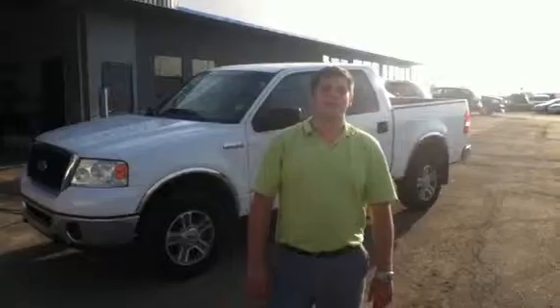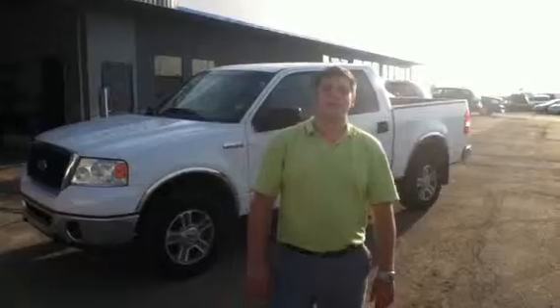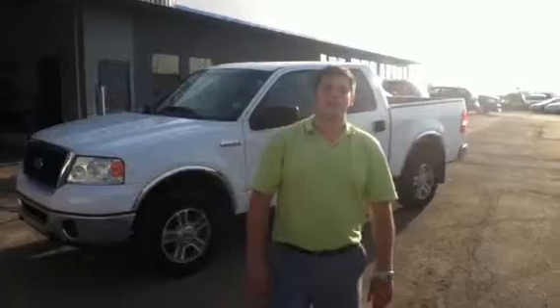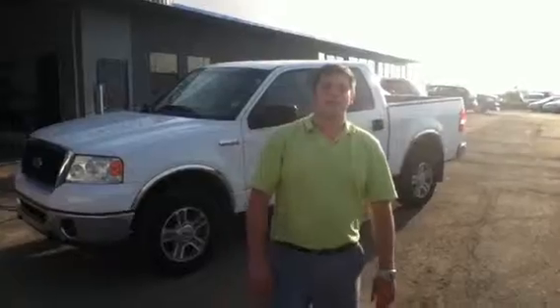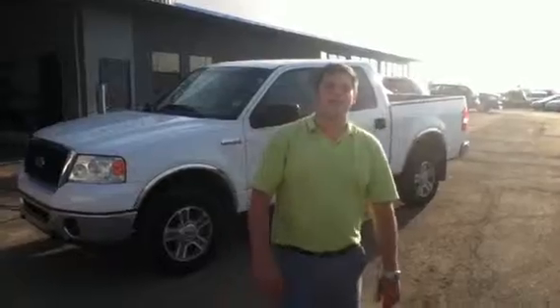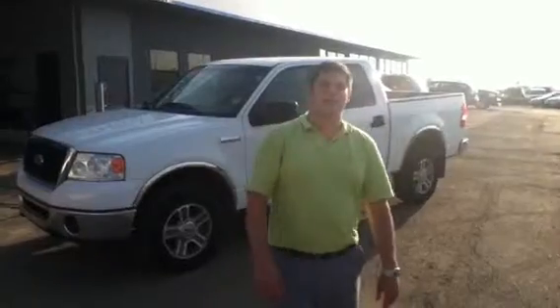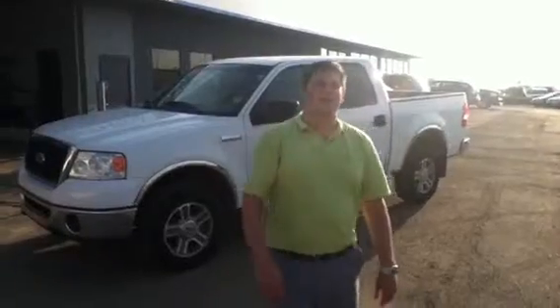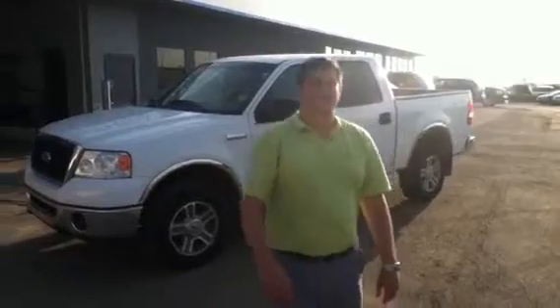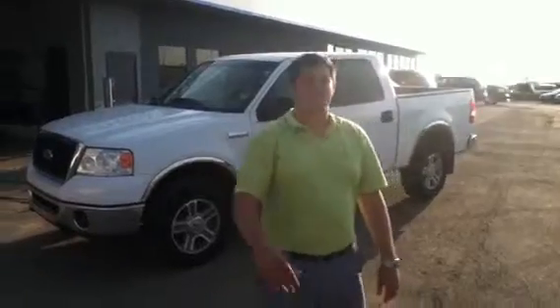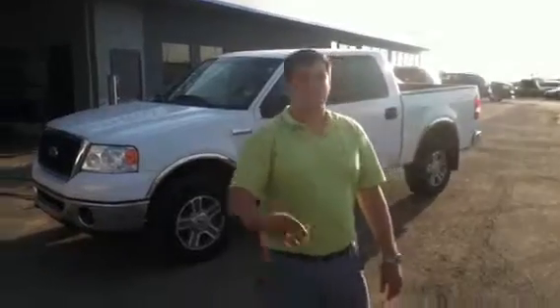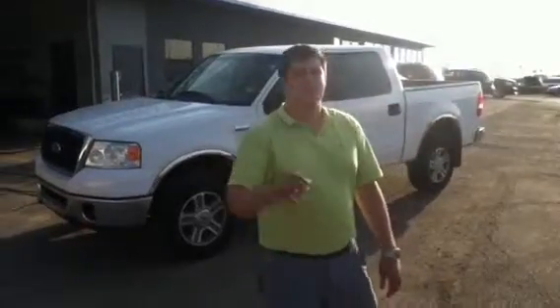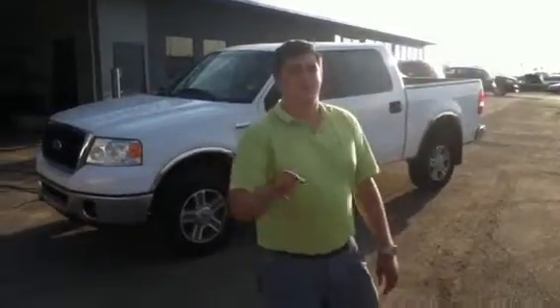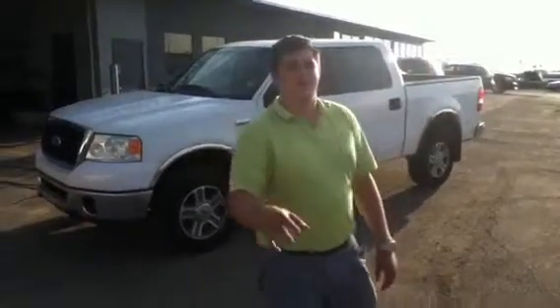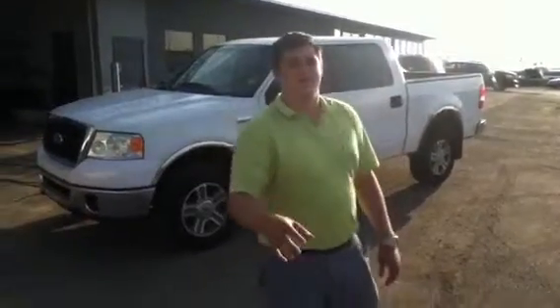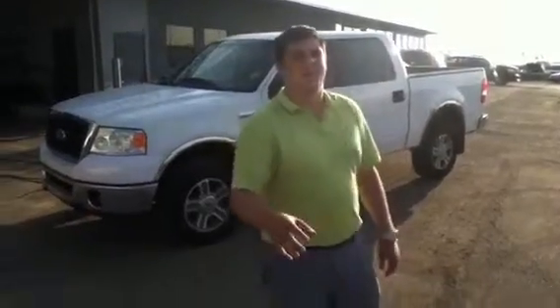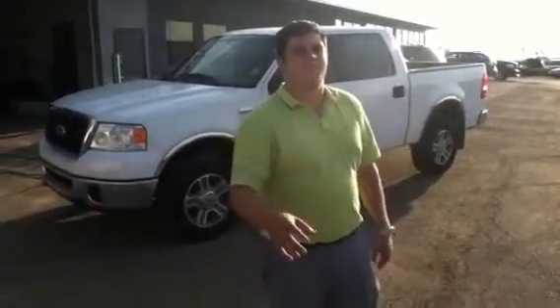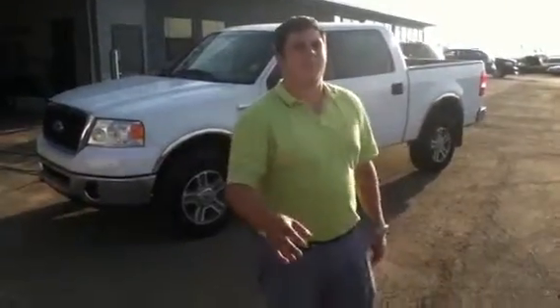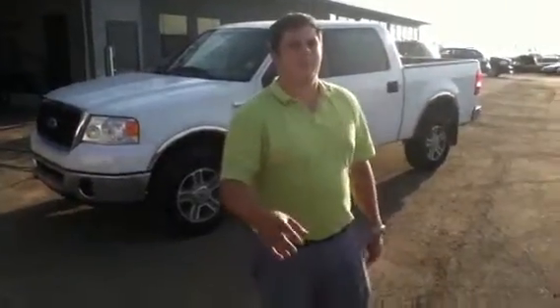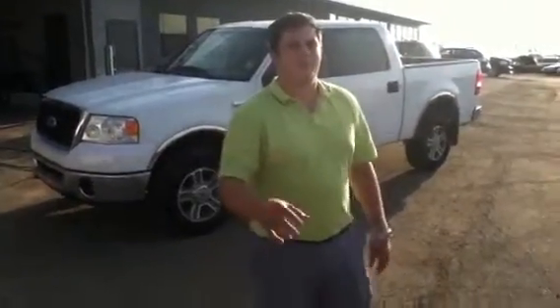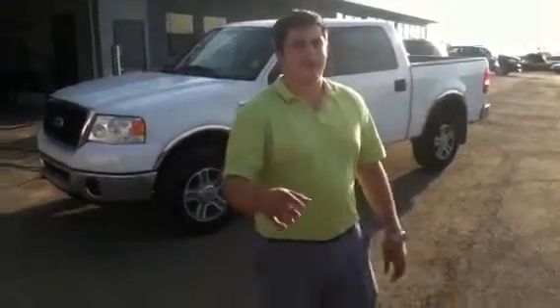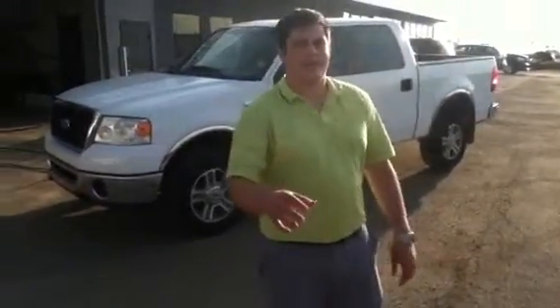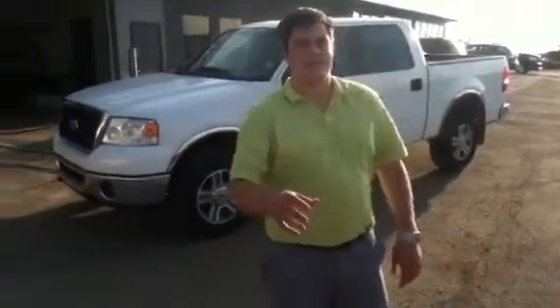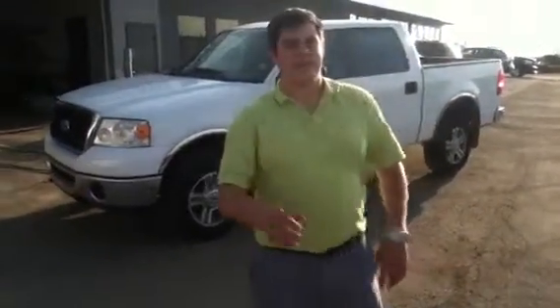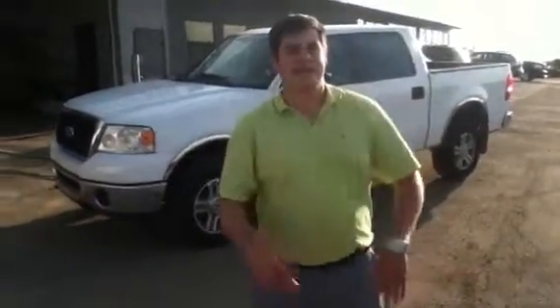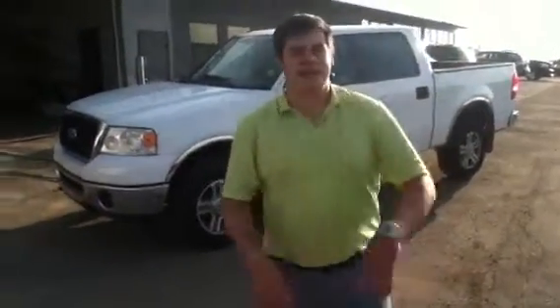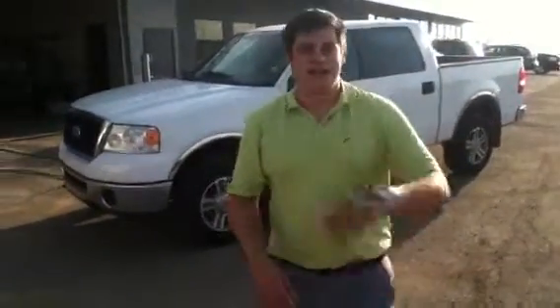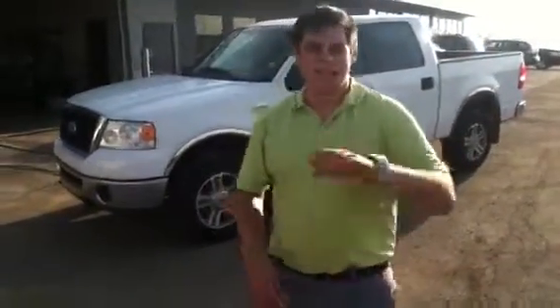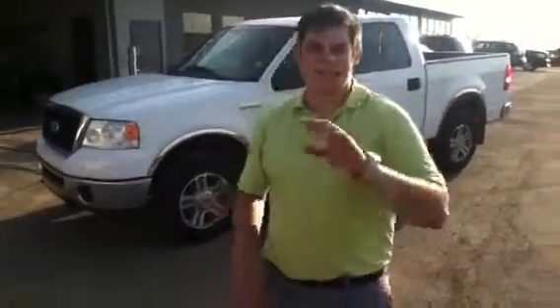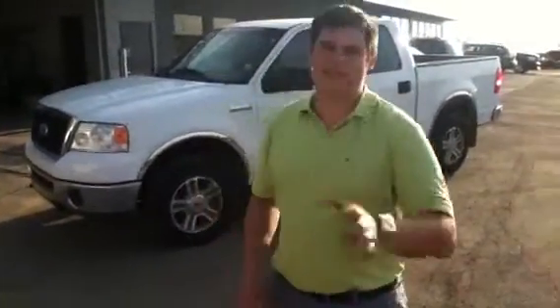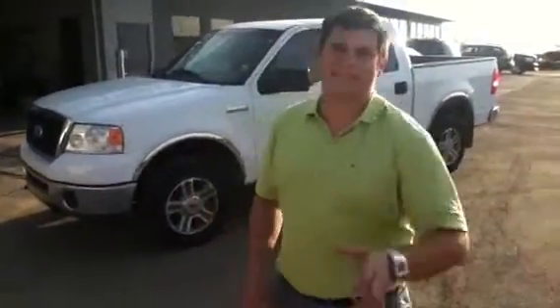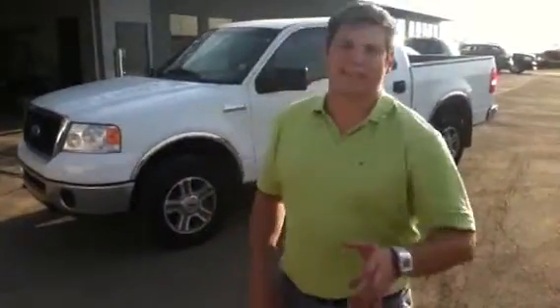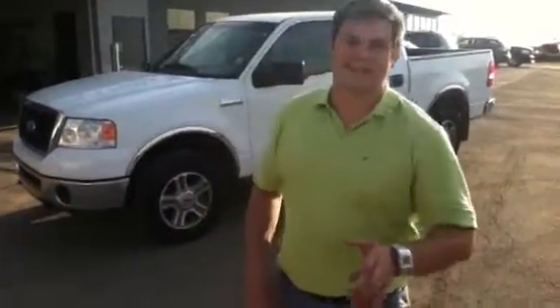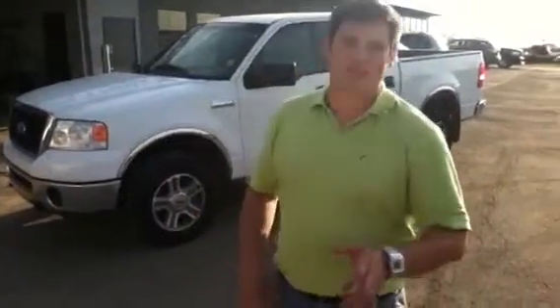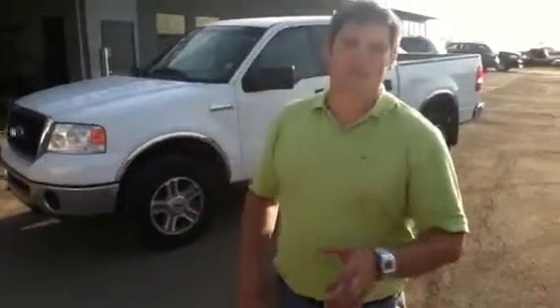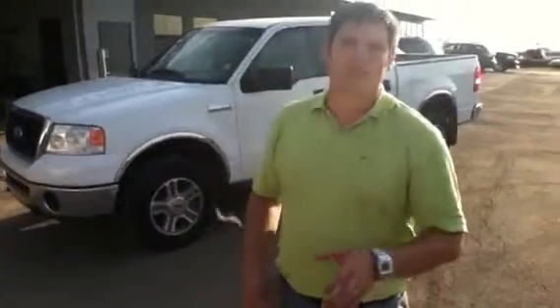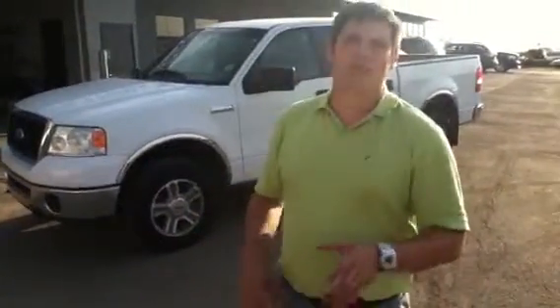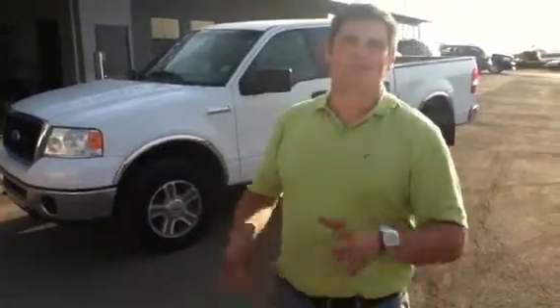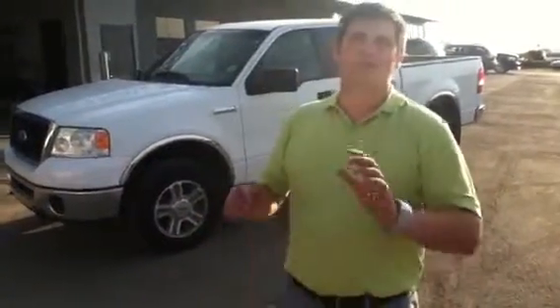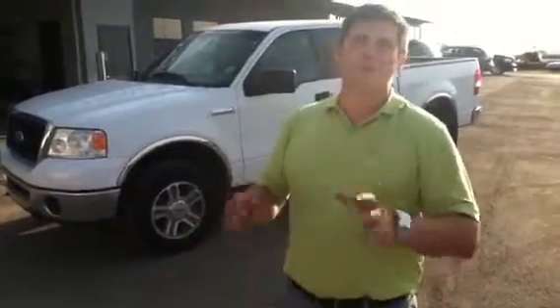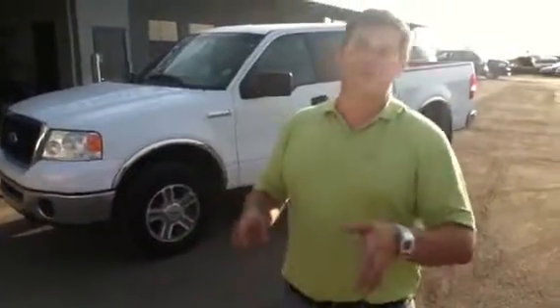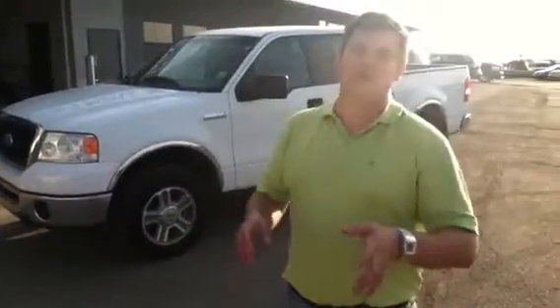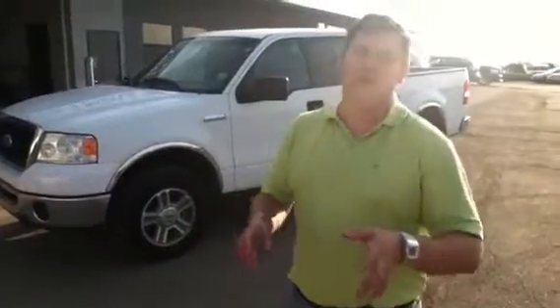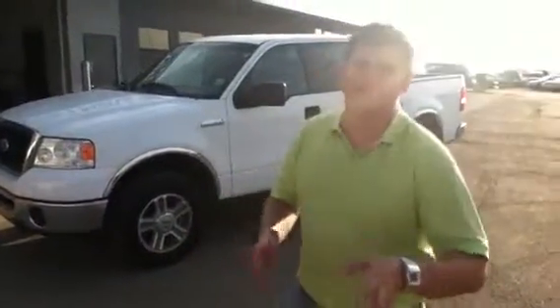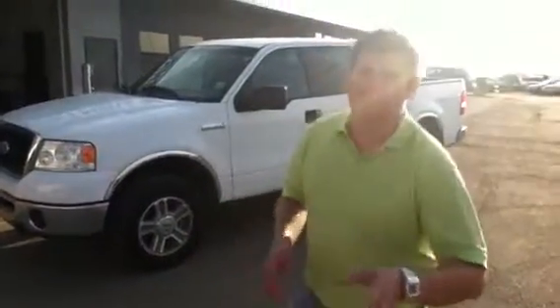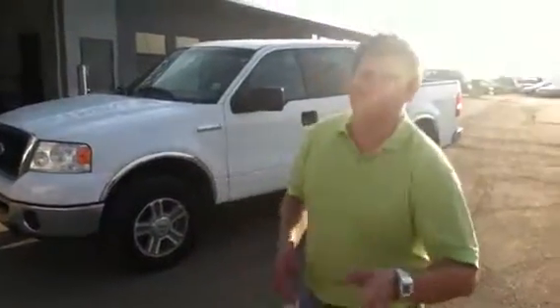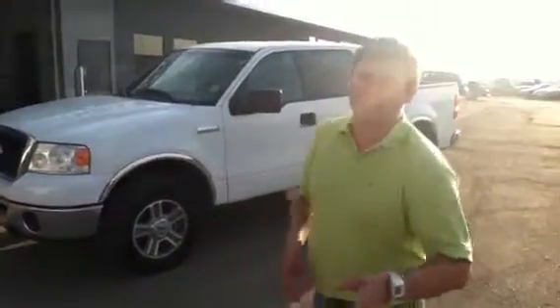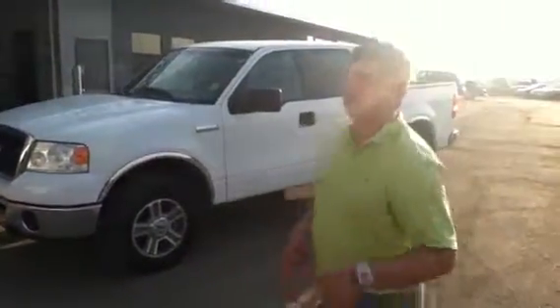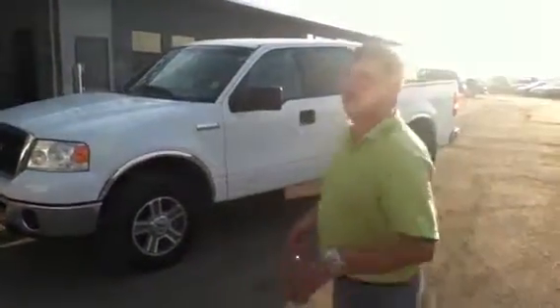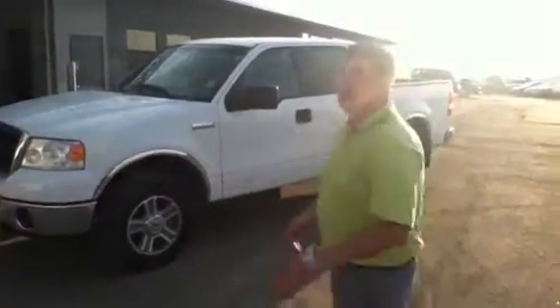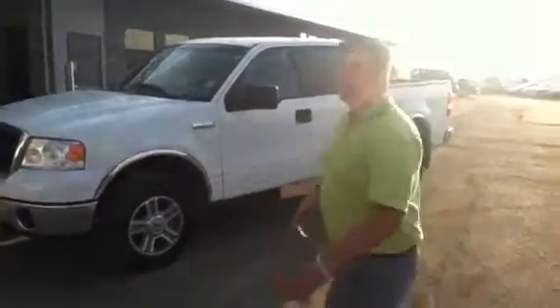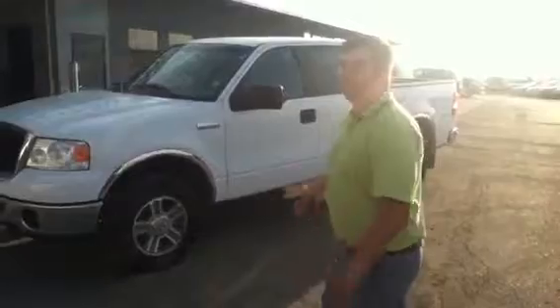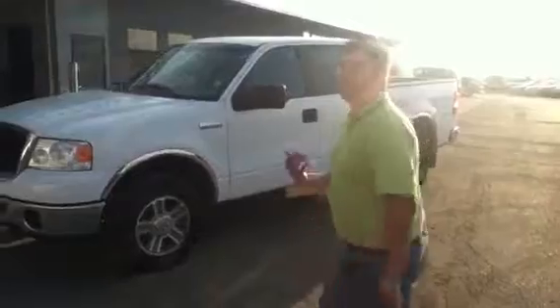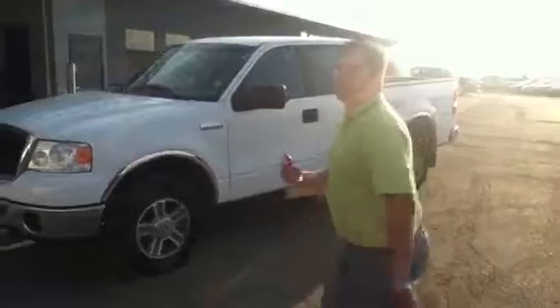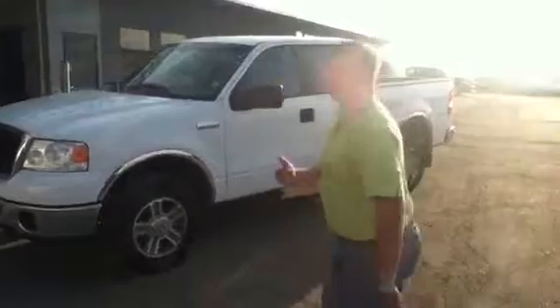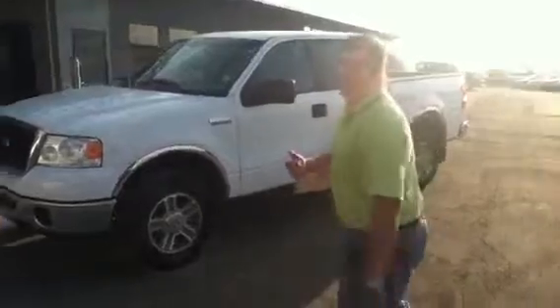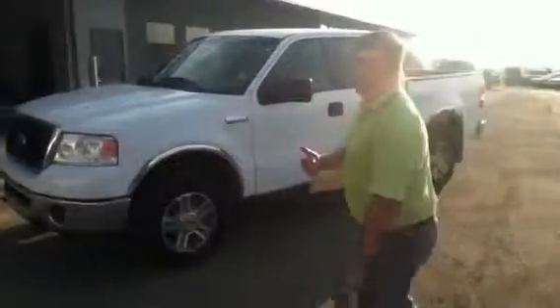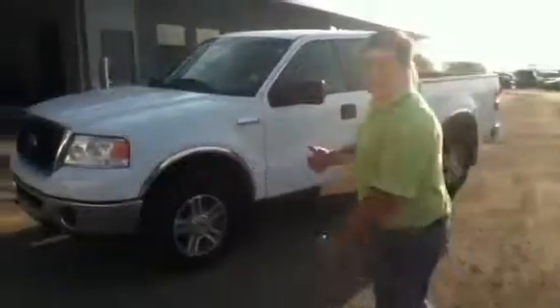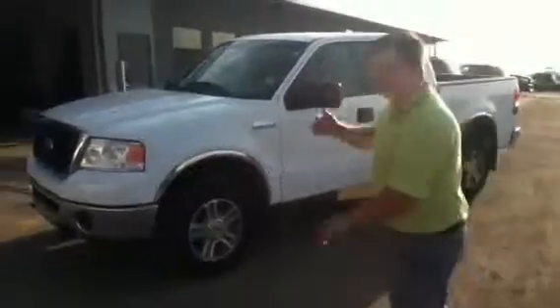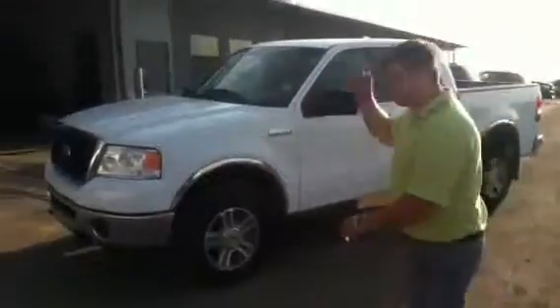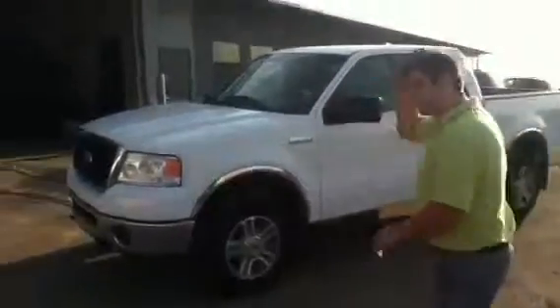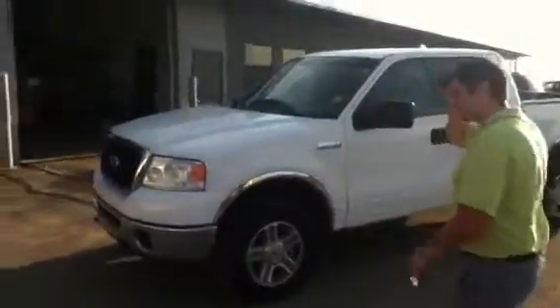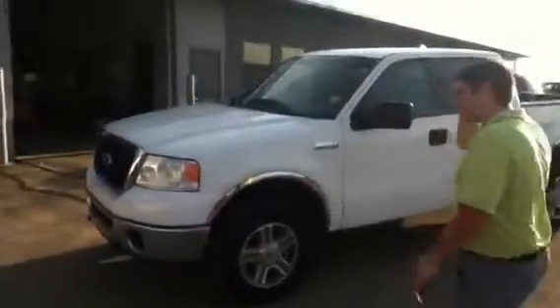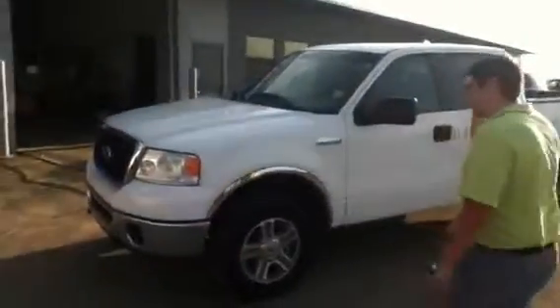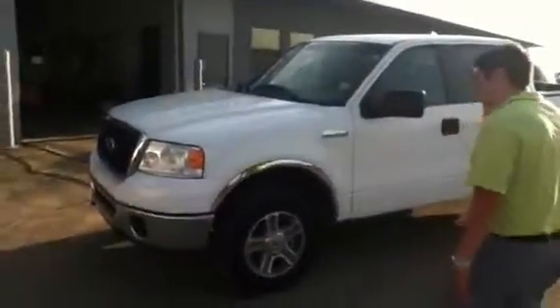Hey Dennis, it's John here from LA Mazda. I'm really excited to show you the 2007 Ford F-150 XLT.